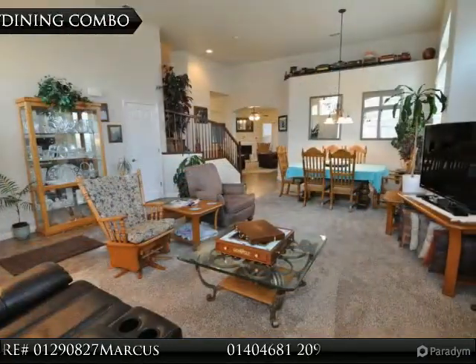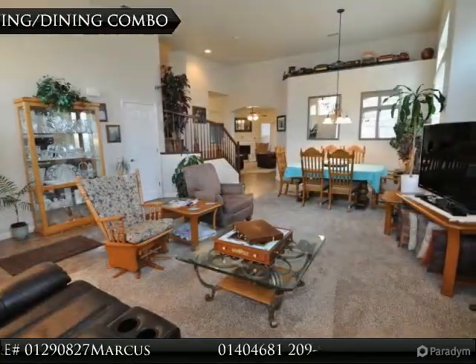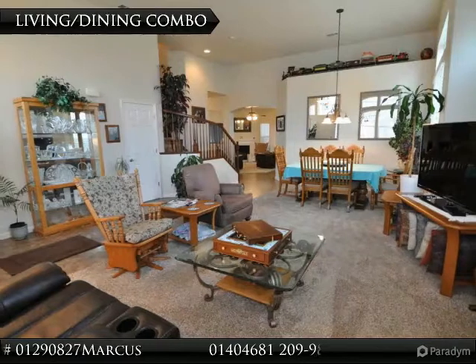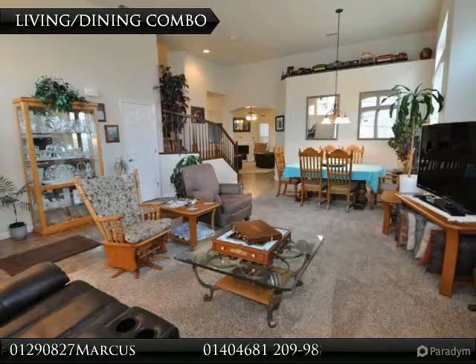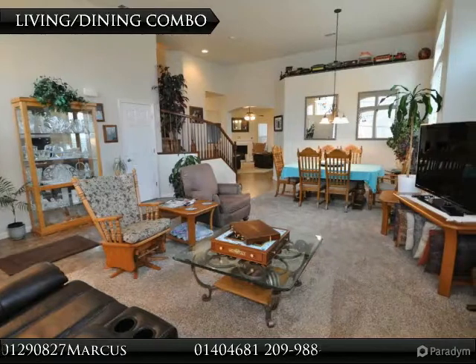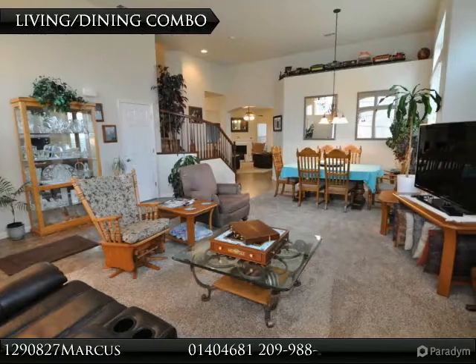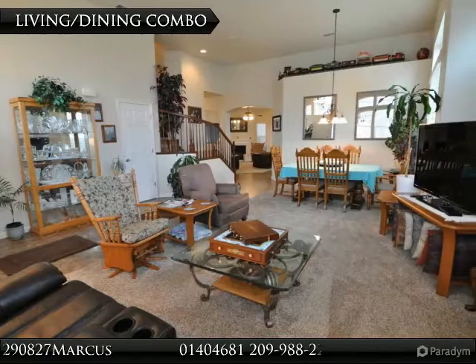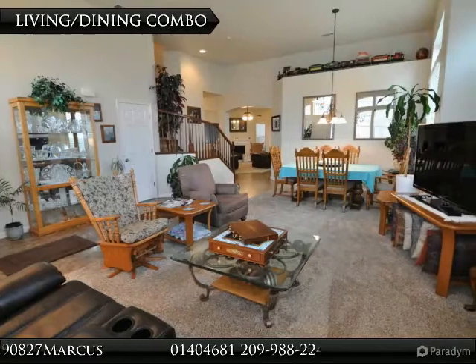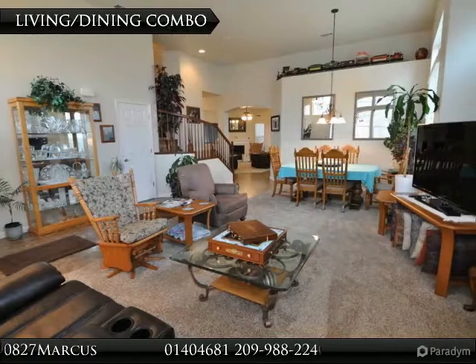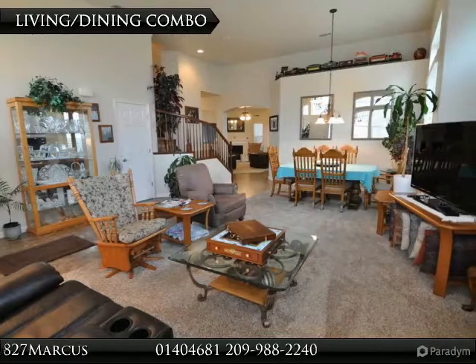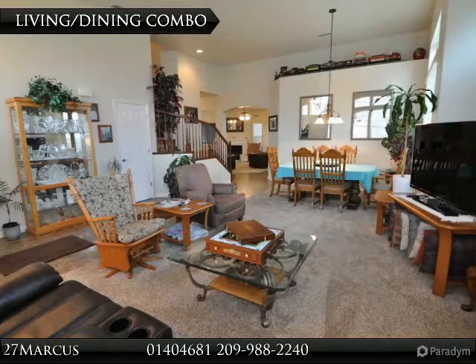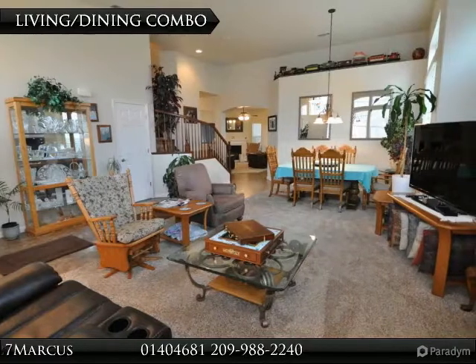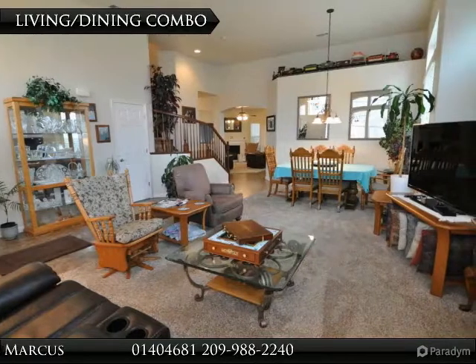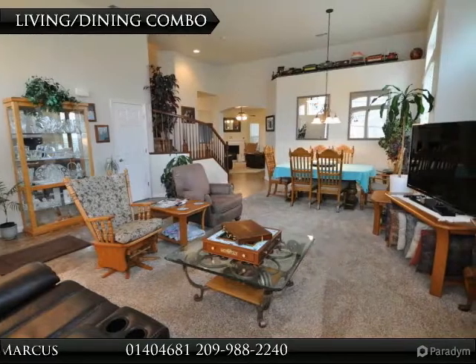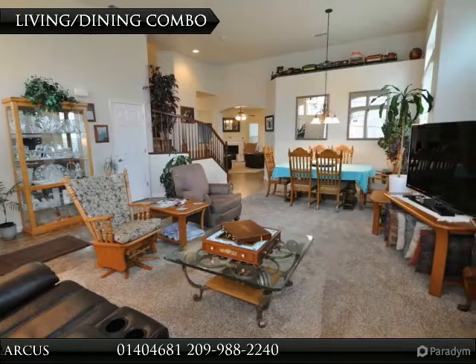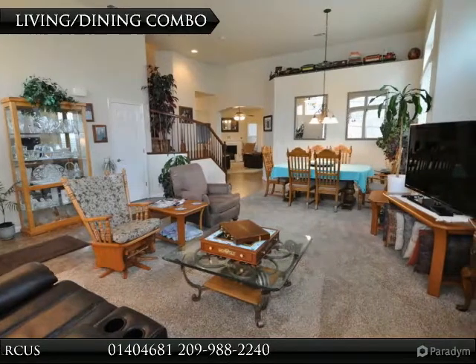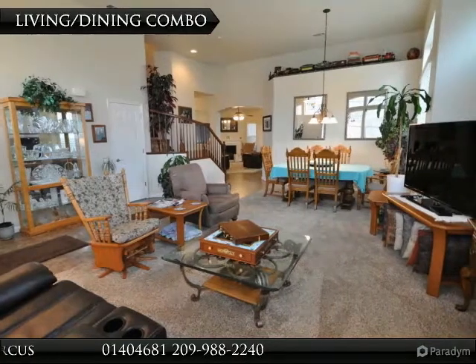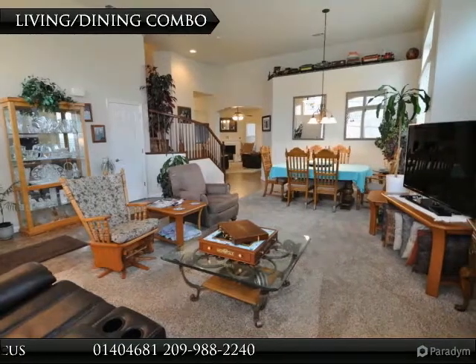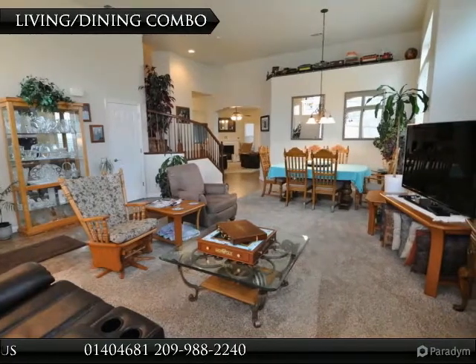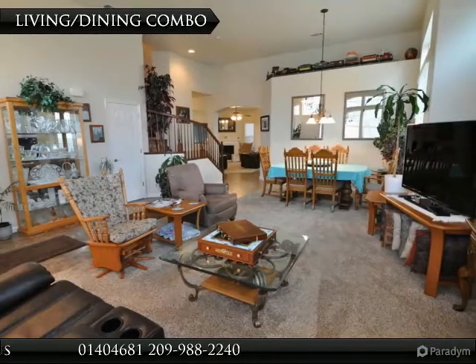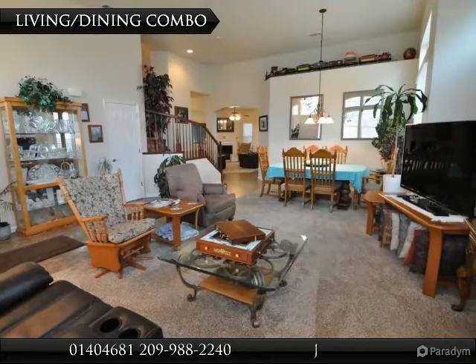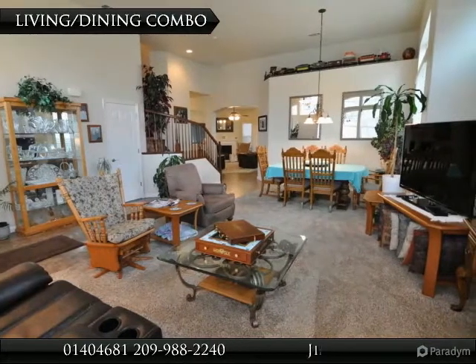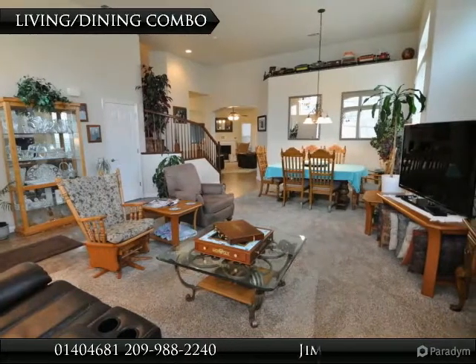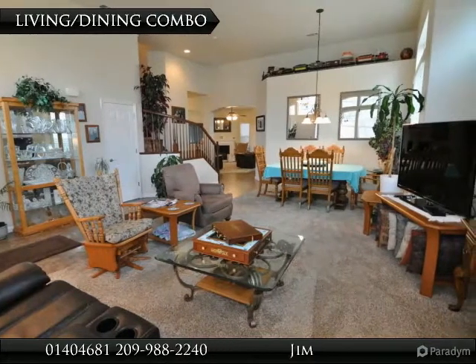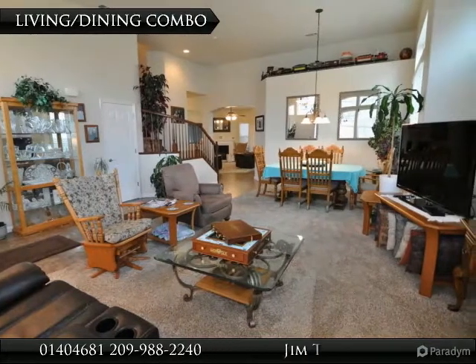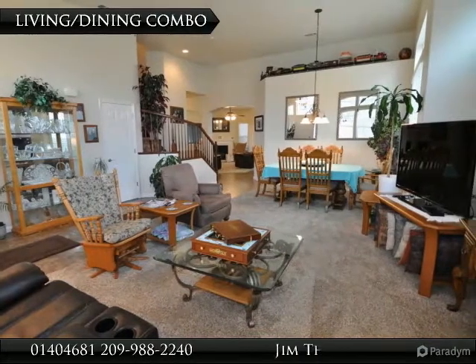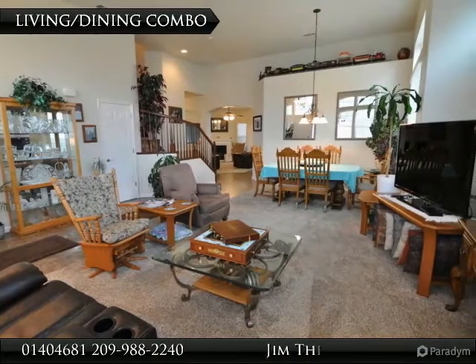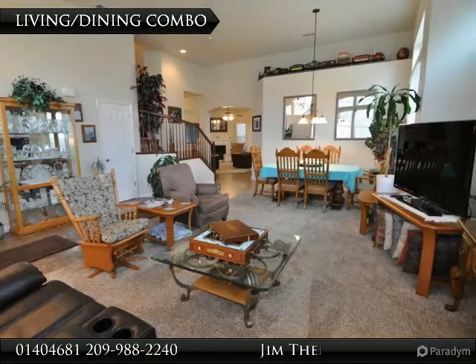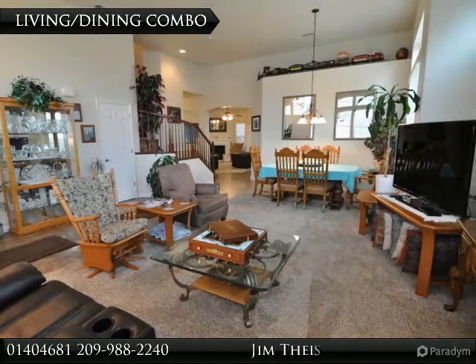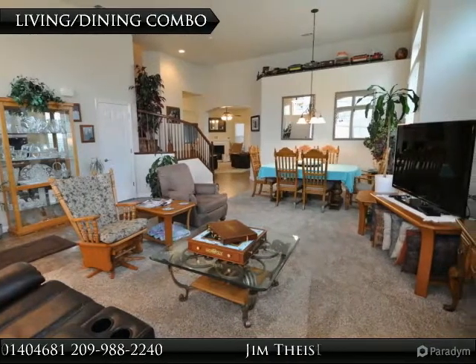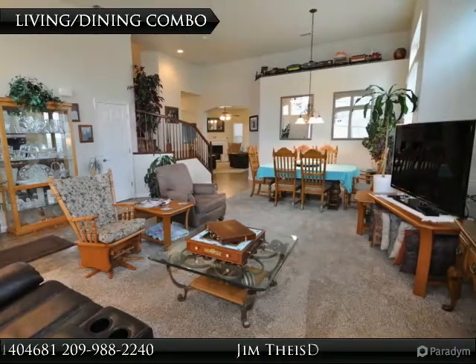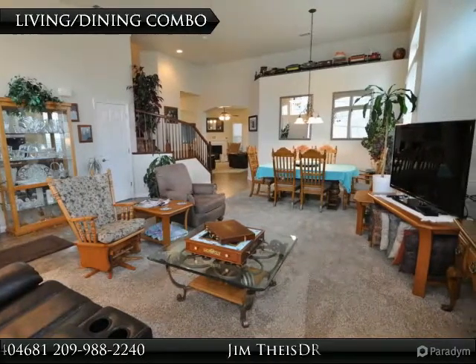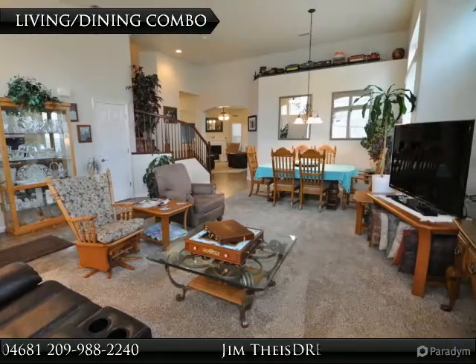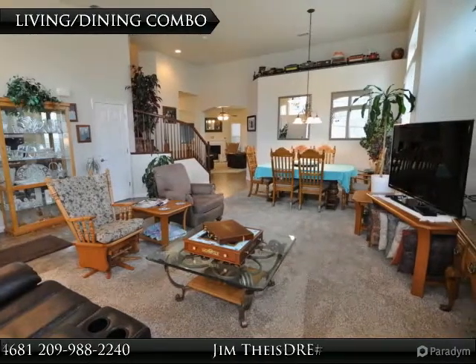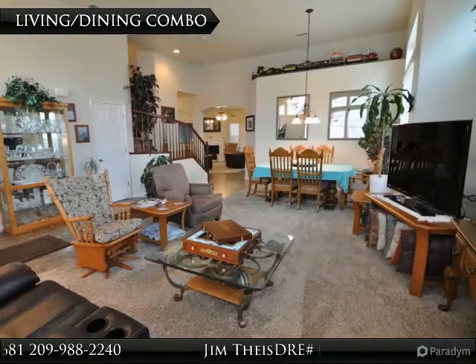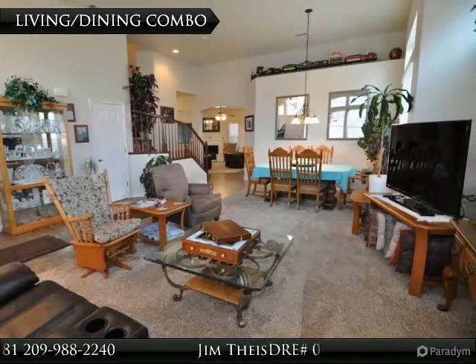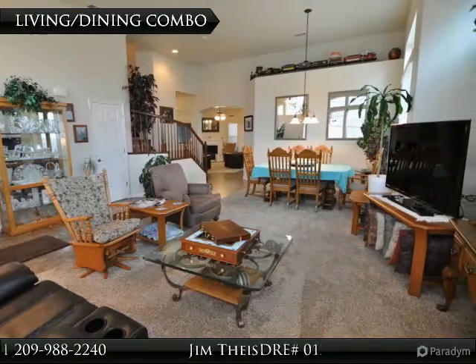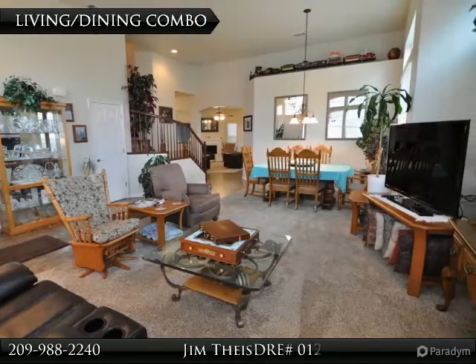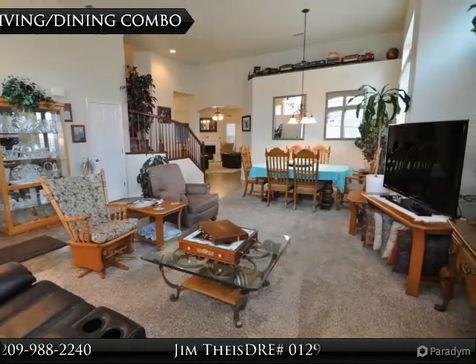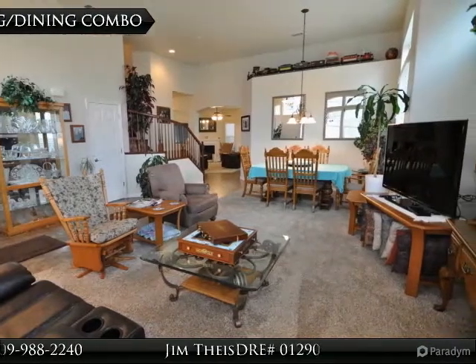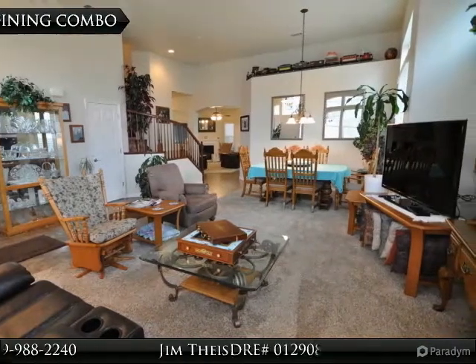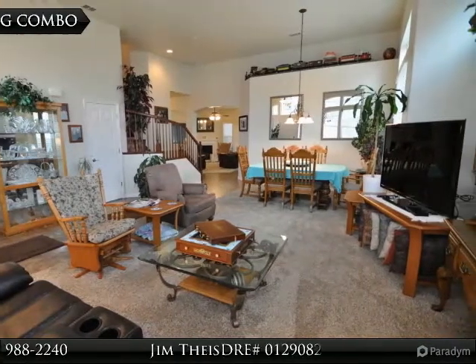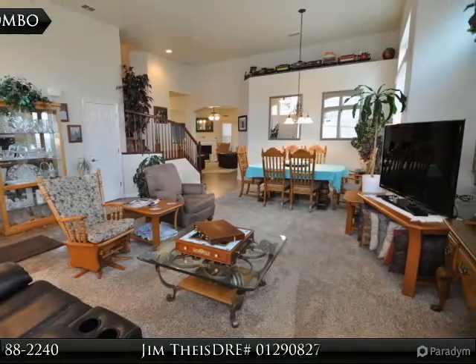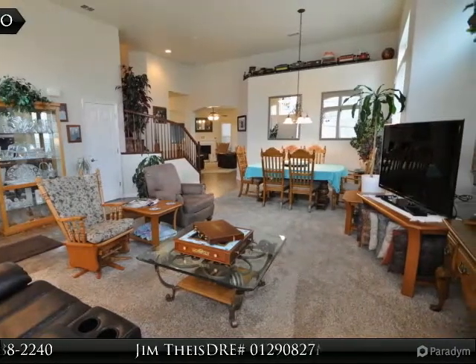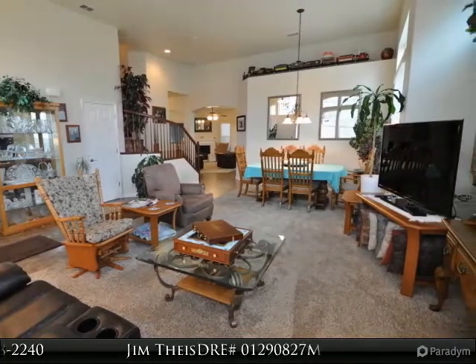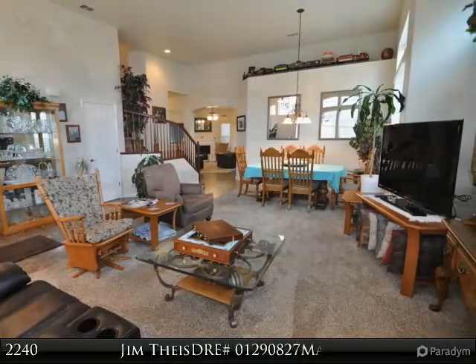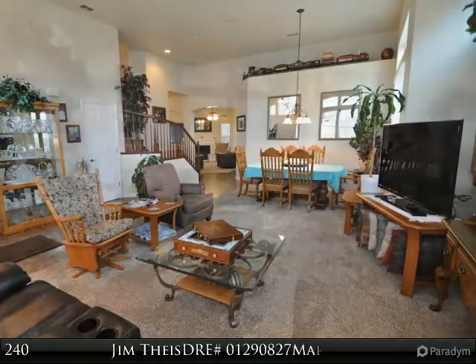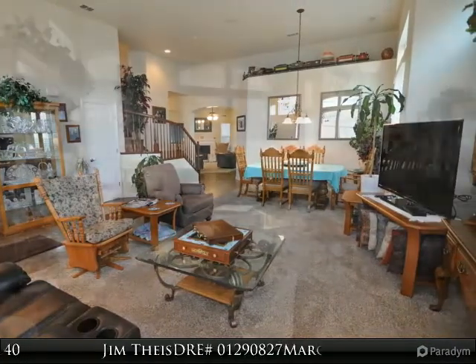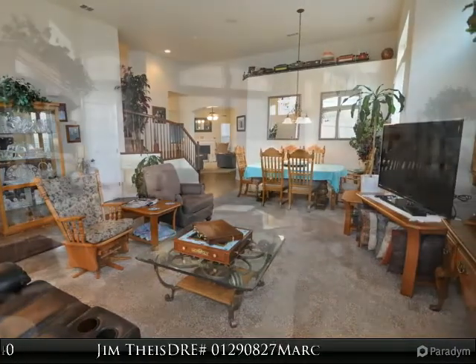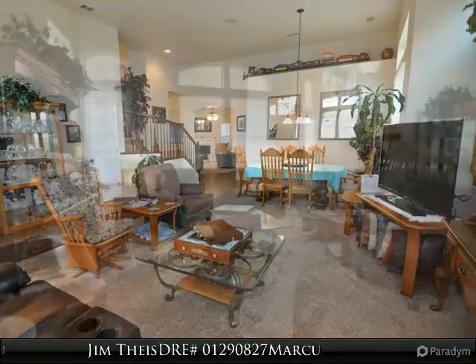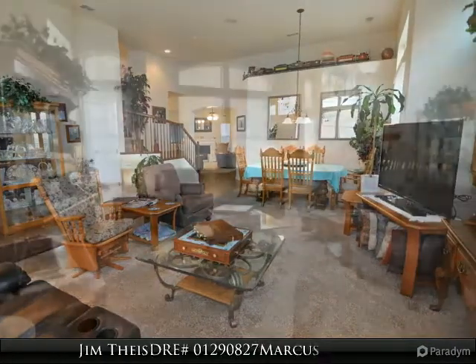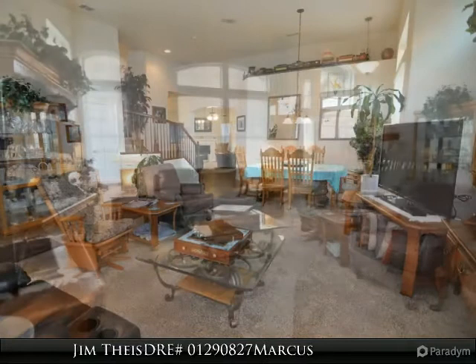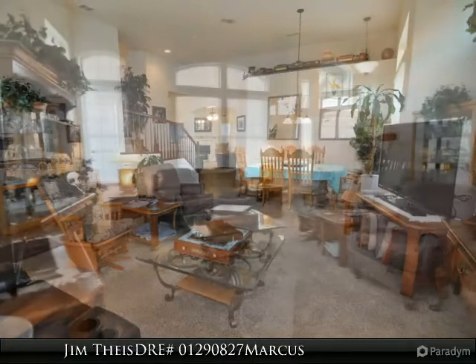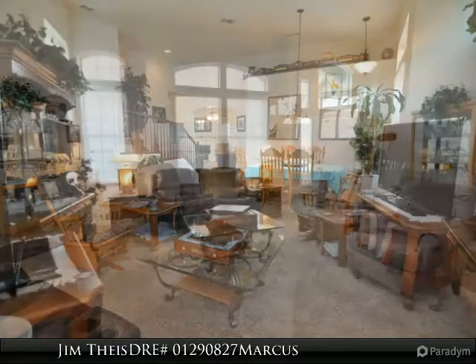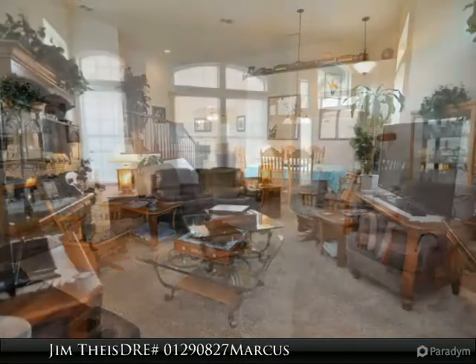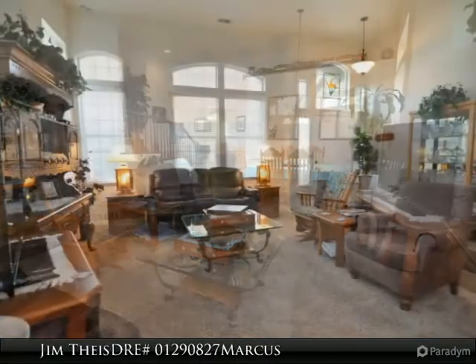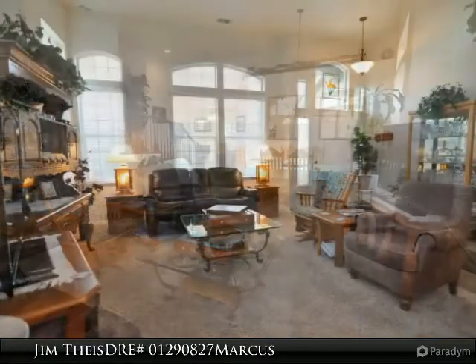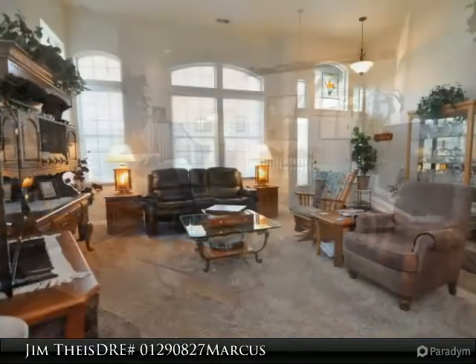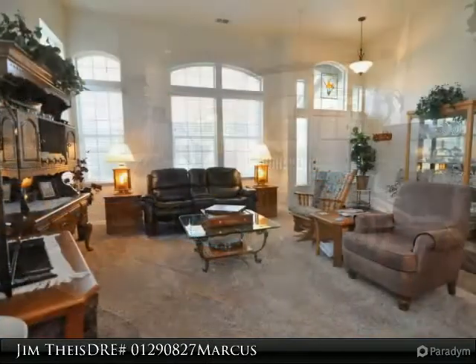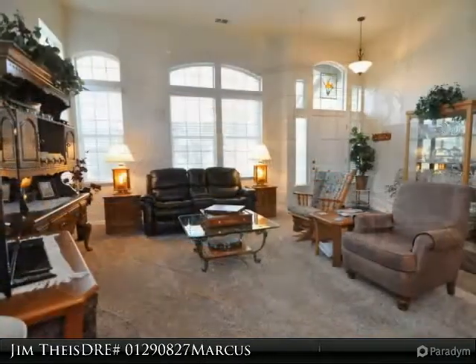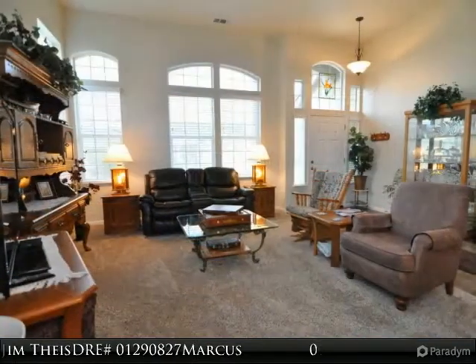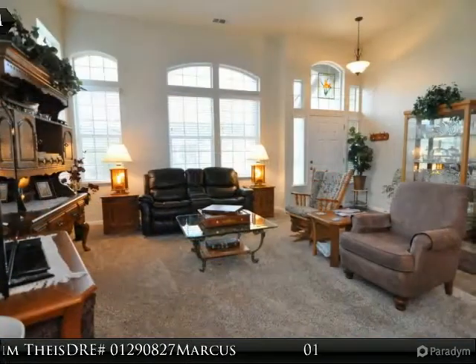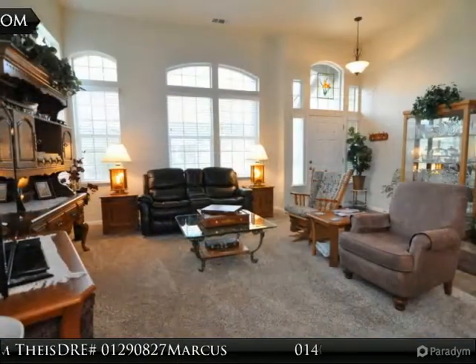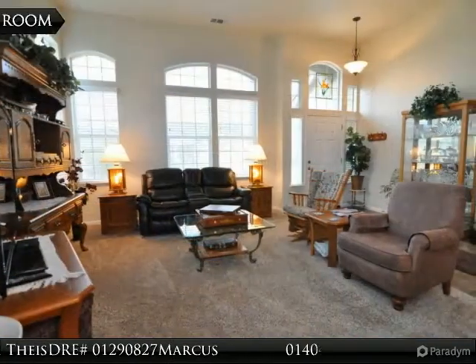Spacious kitchen with granite counters, island, freestanding gas range, ample storage, and upgraded appliances.